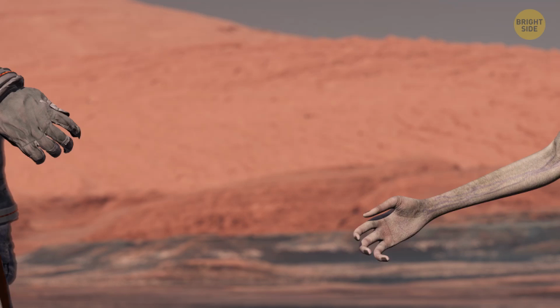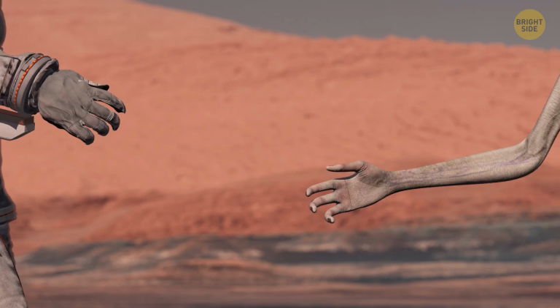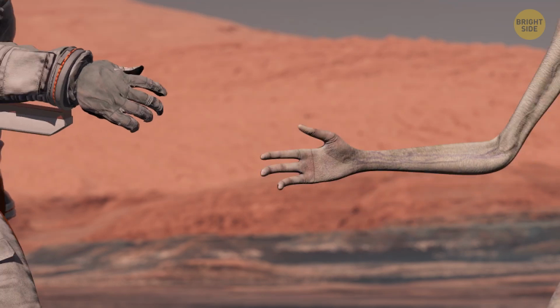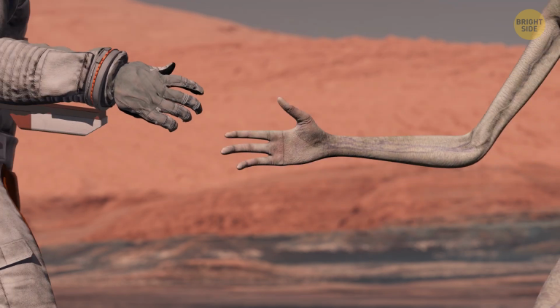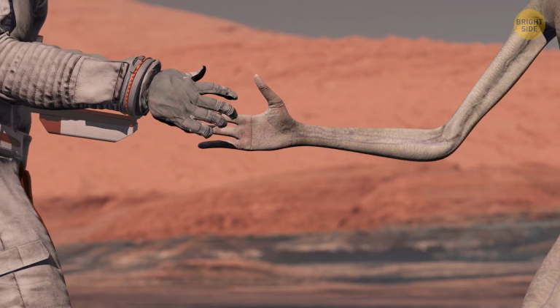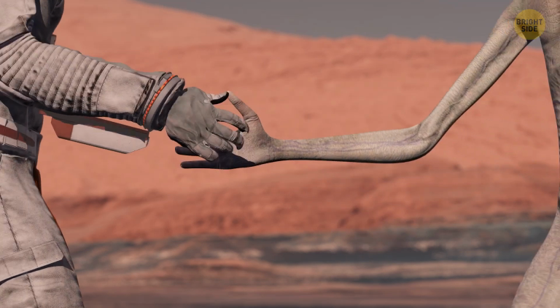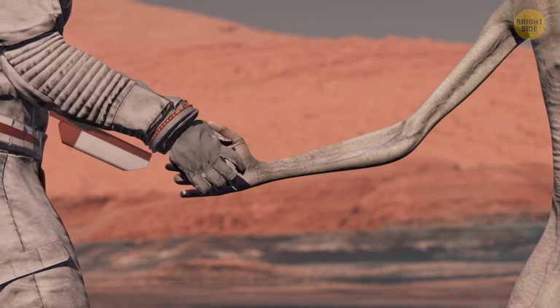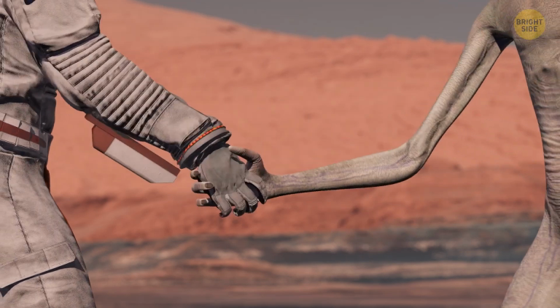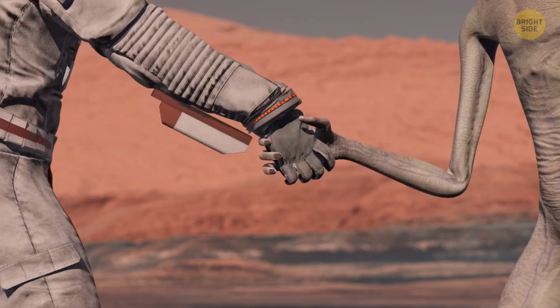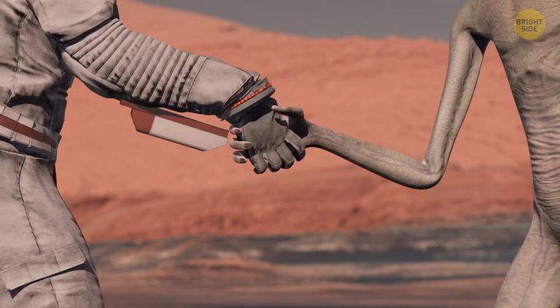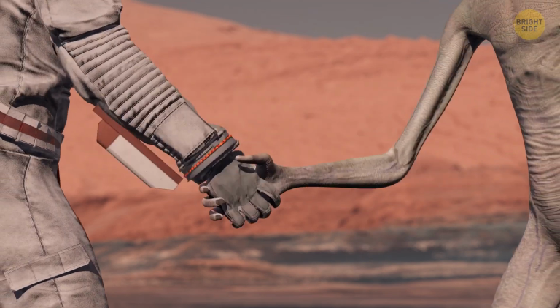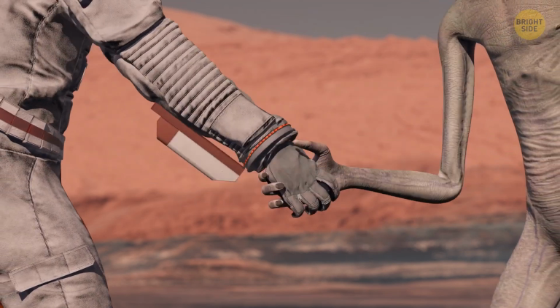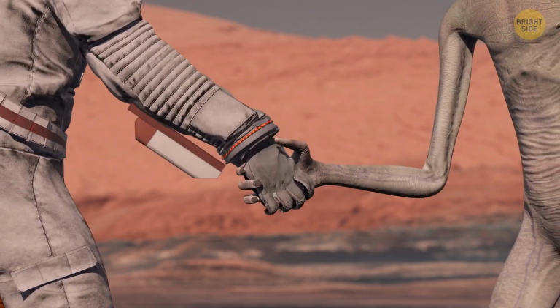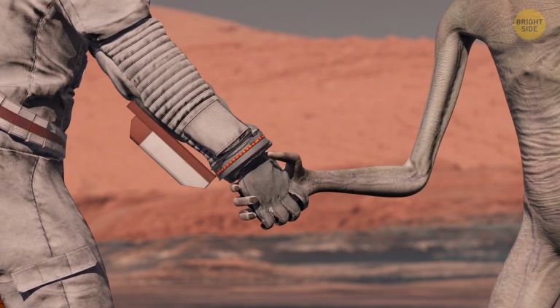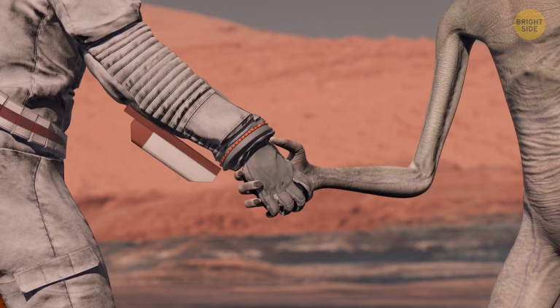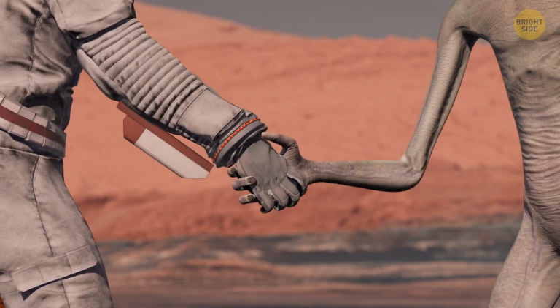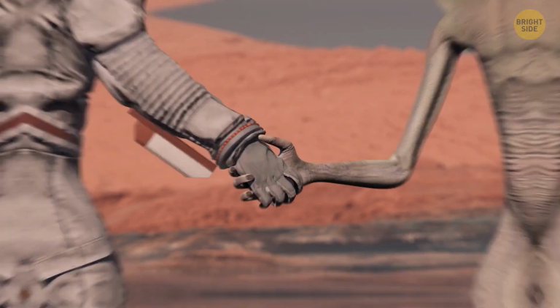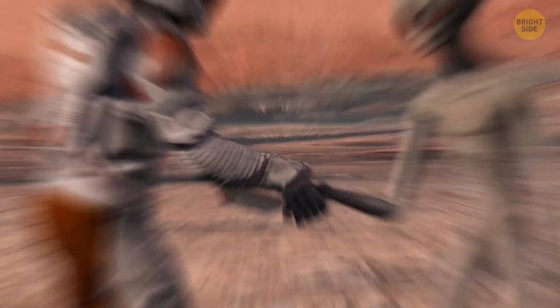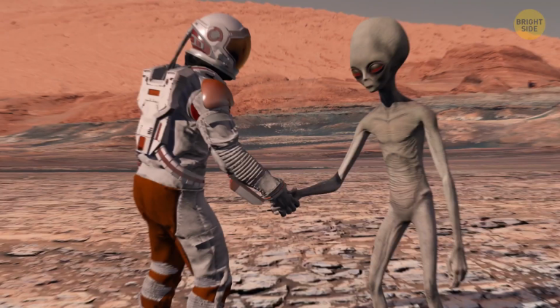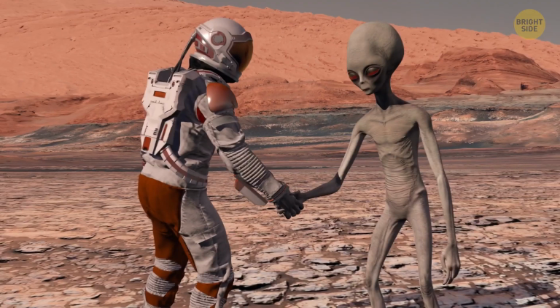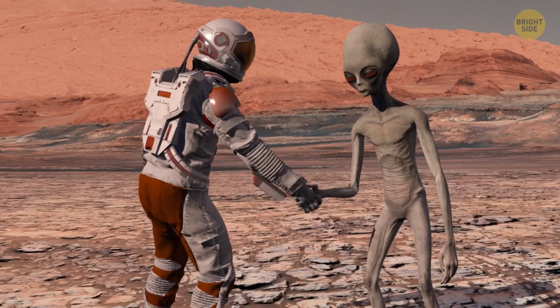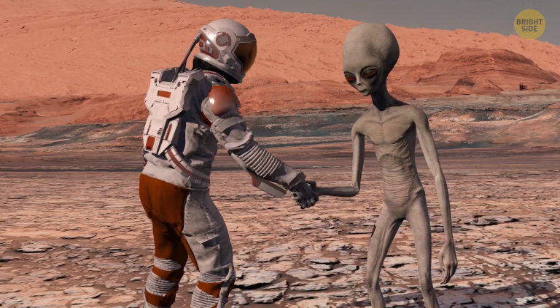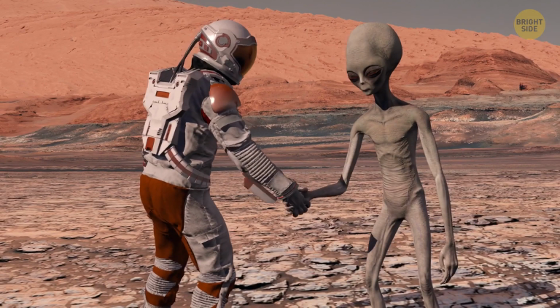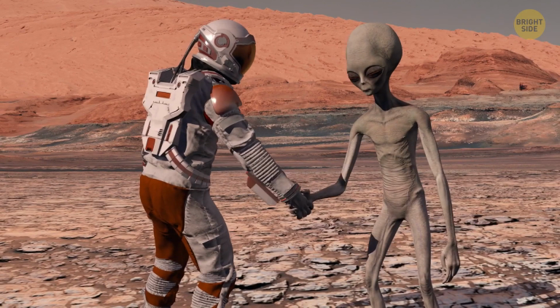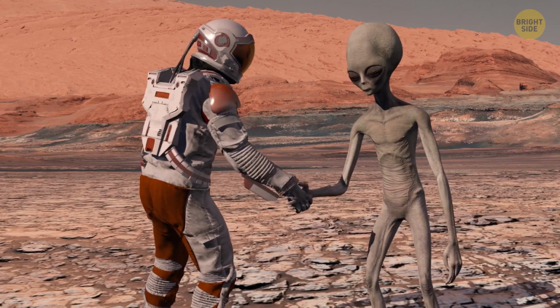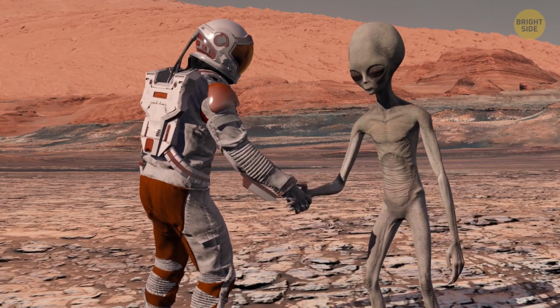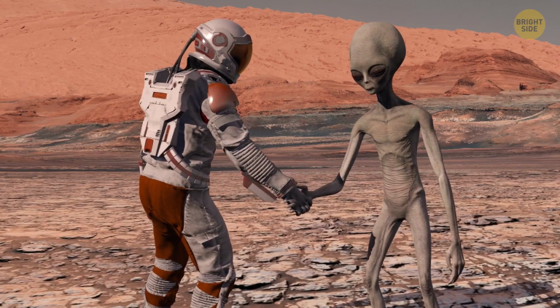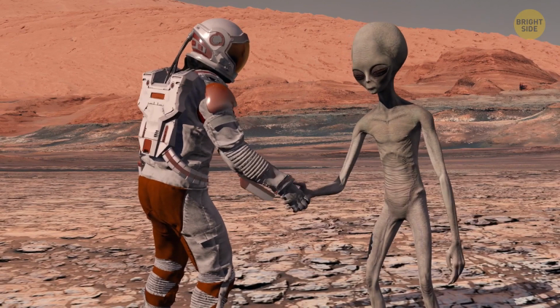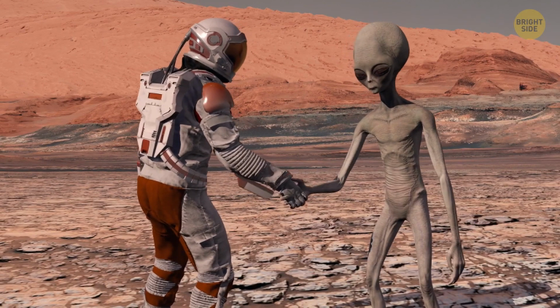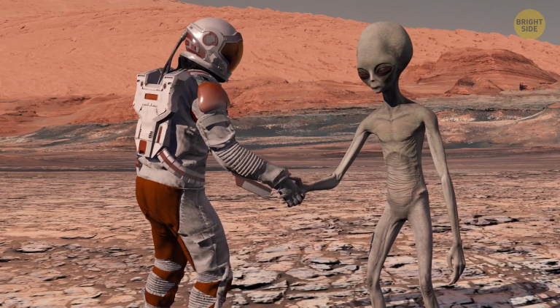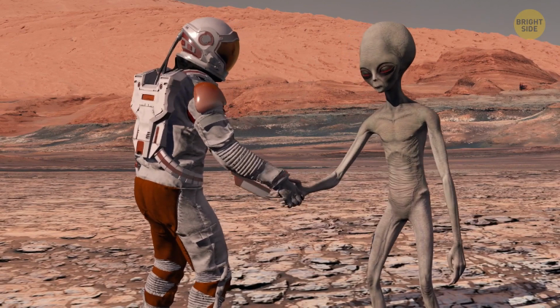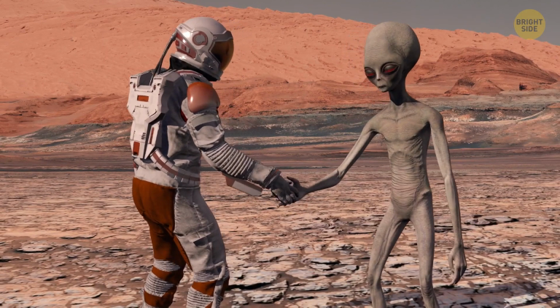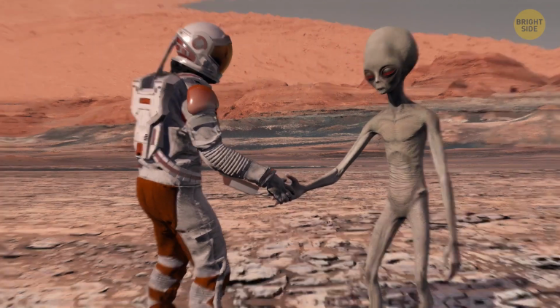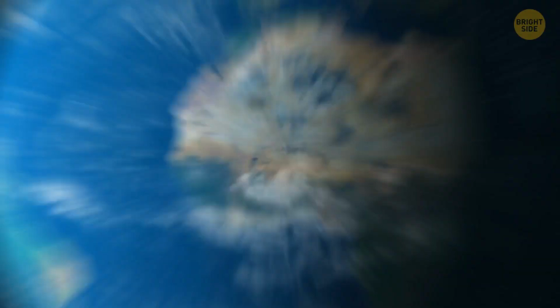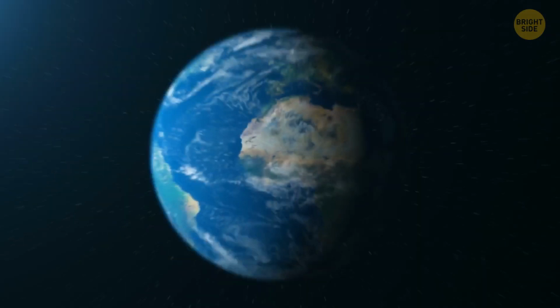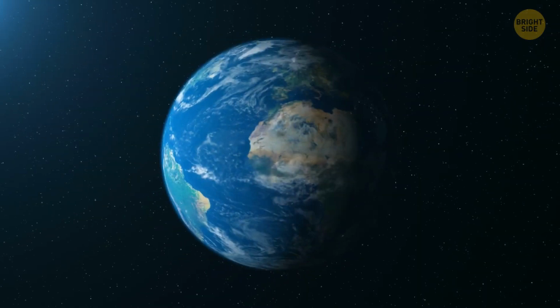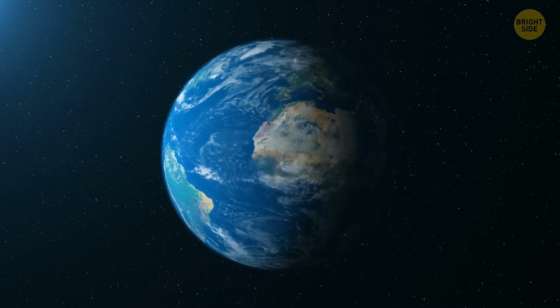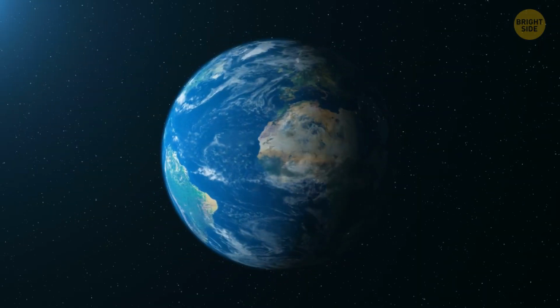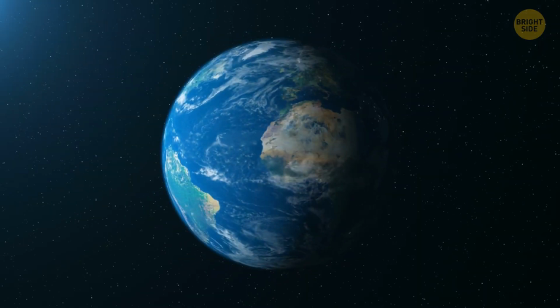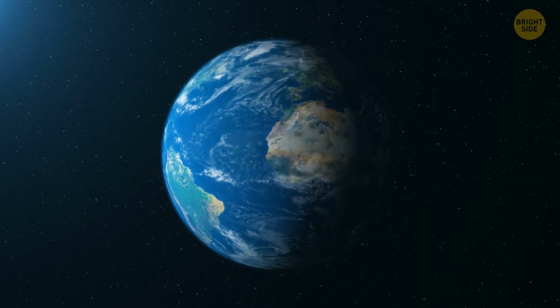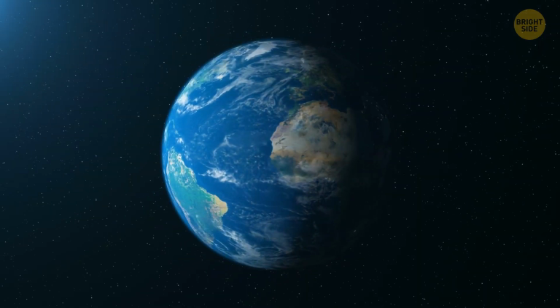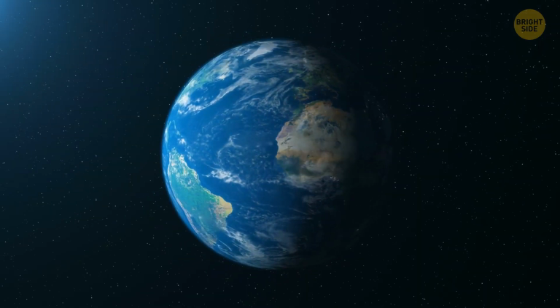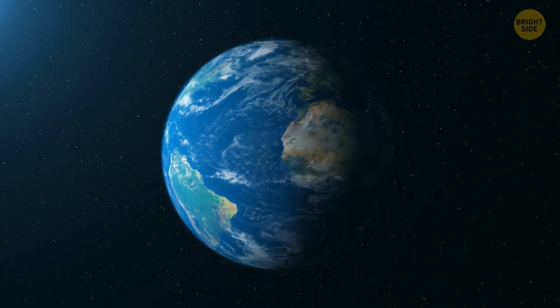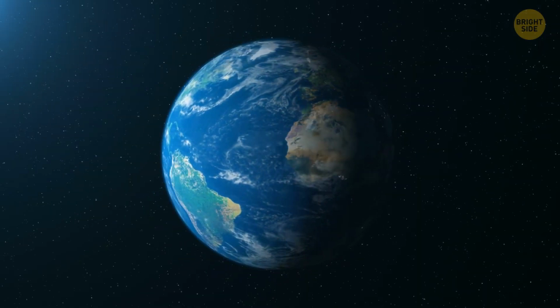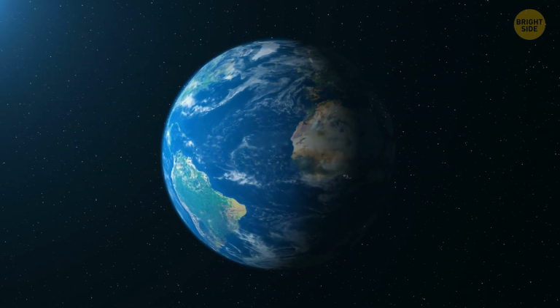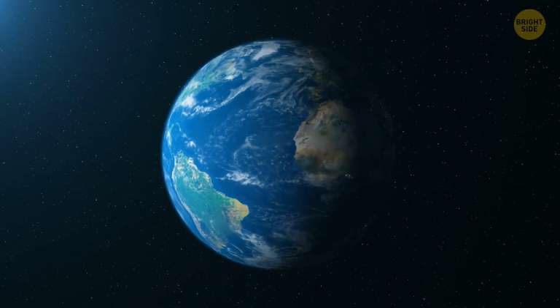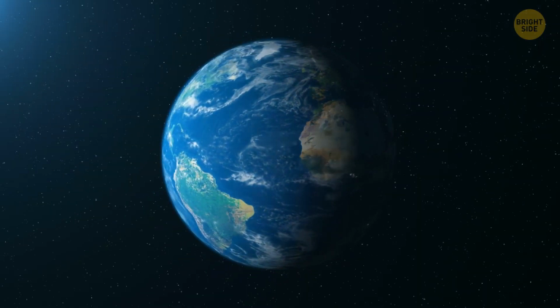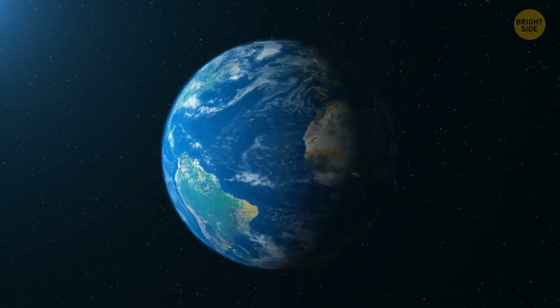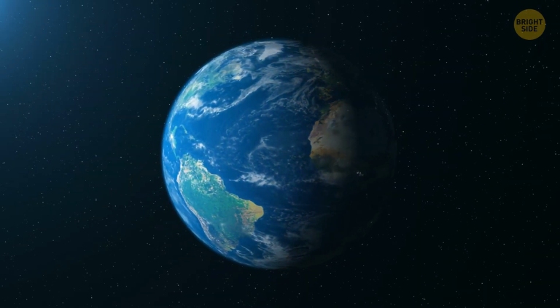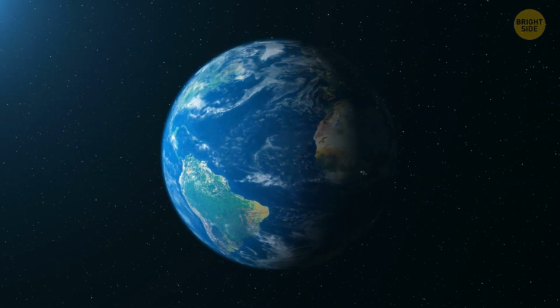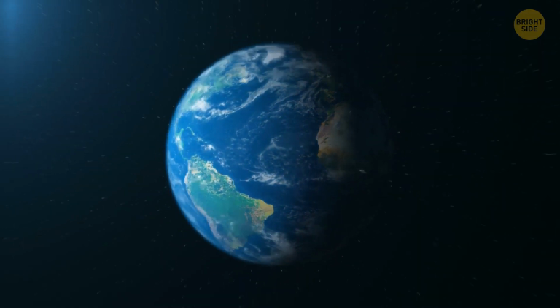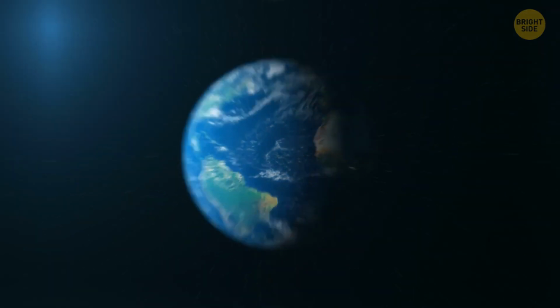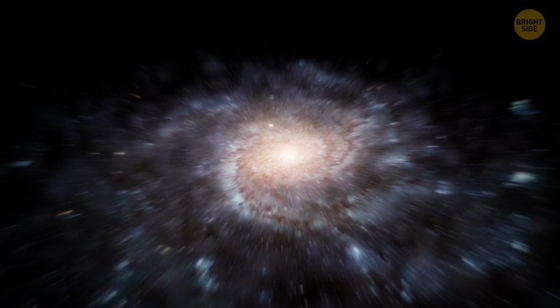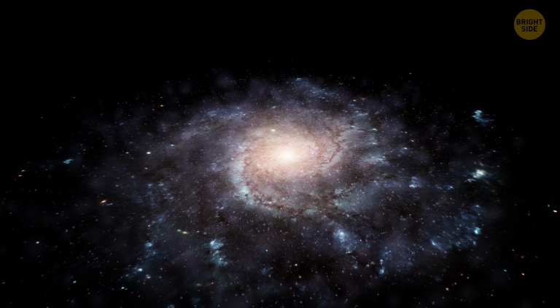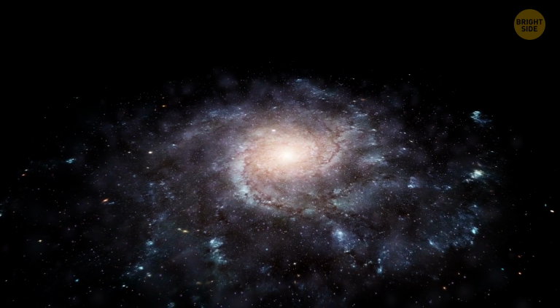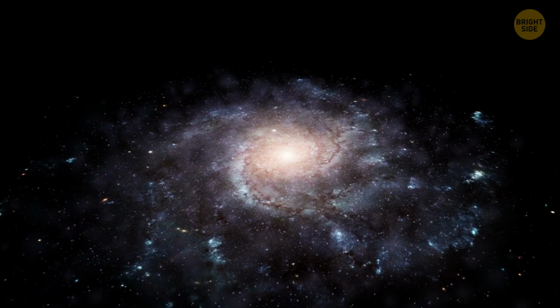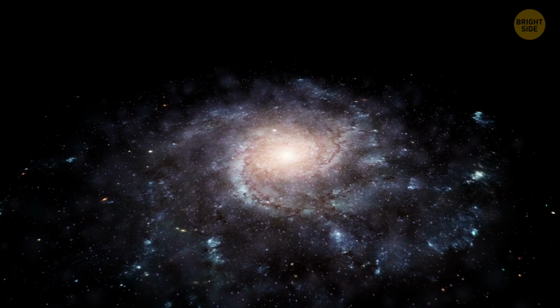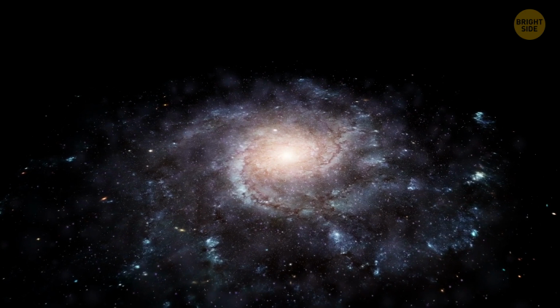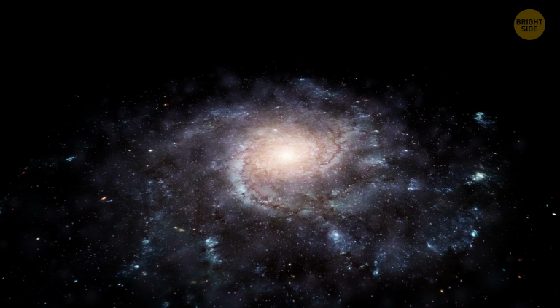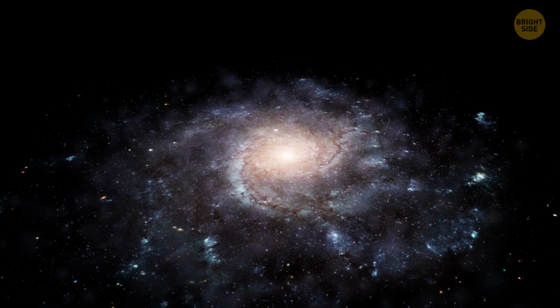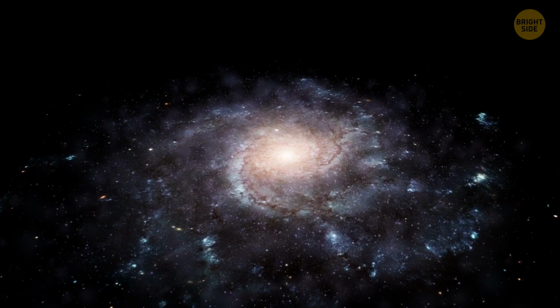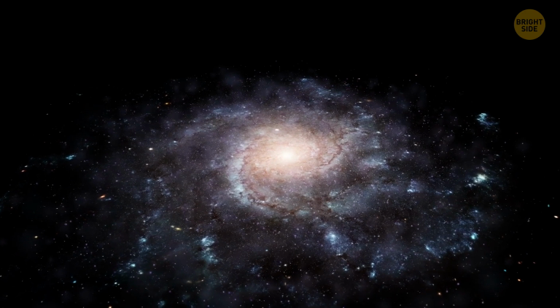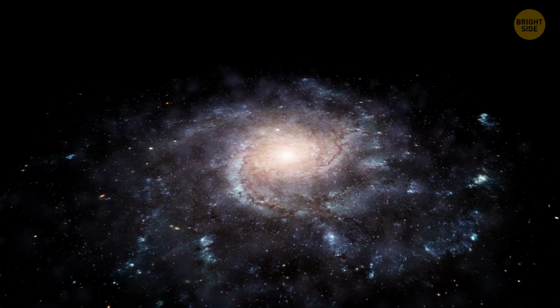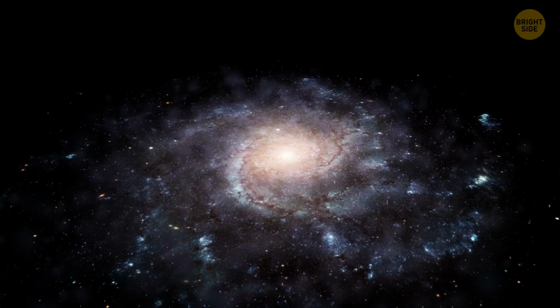Hey there, Earthling! If you think you're special because you live on the only habitable planet out there, think again.